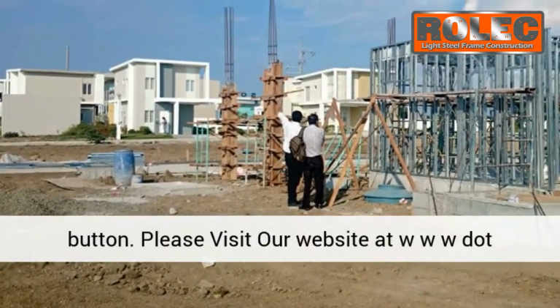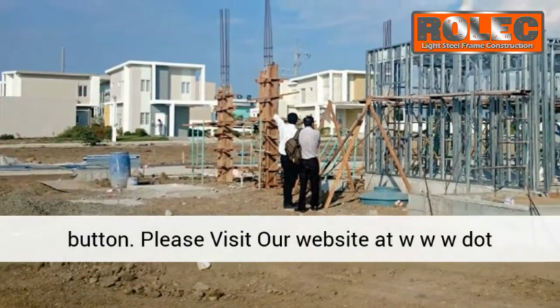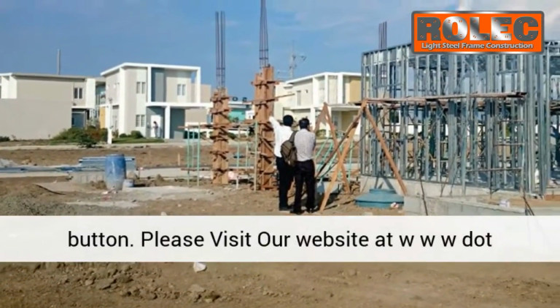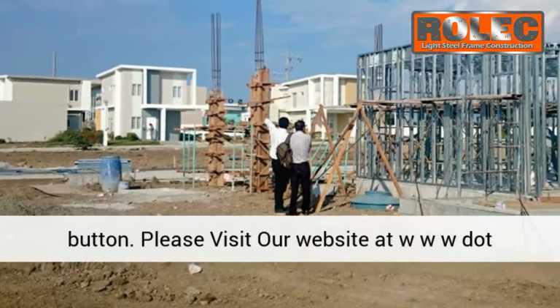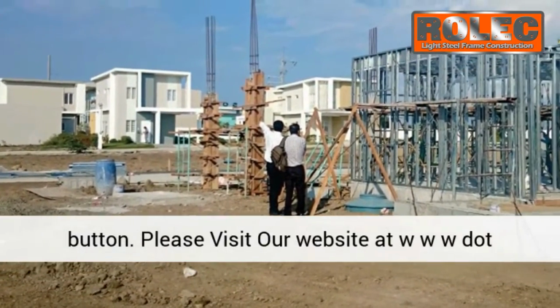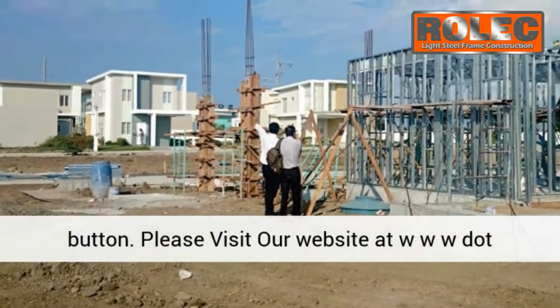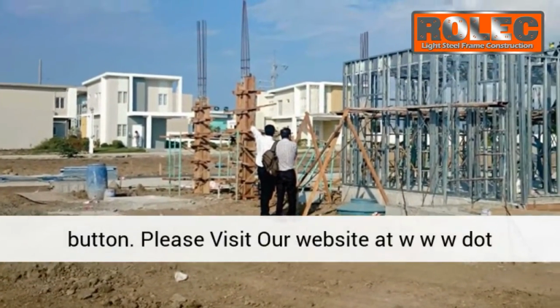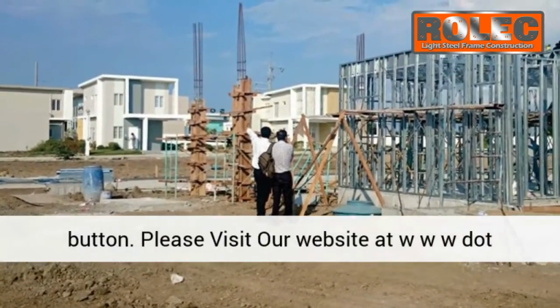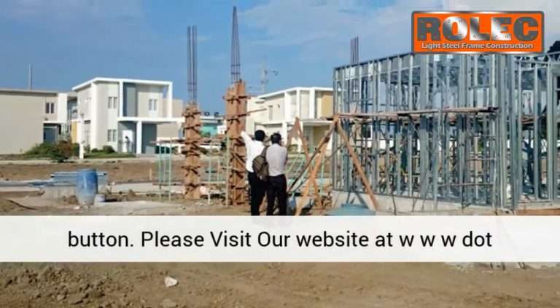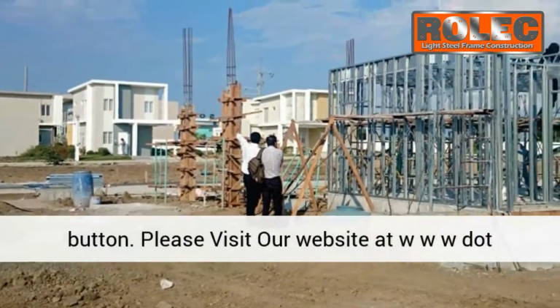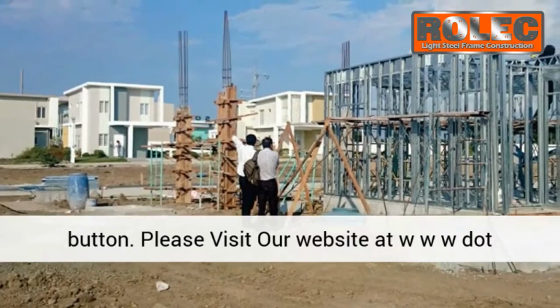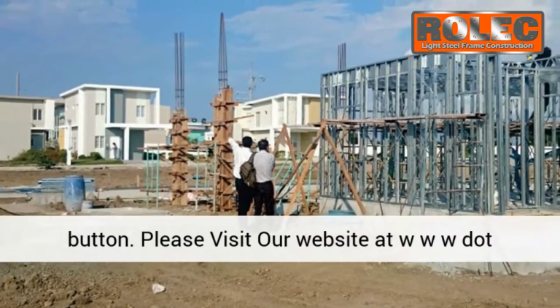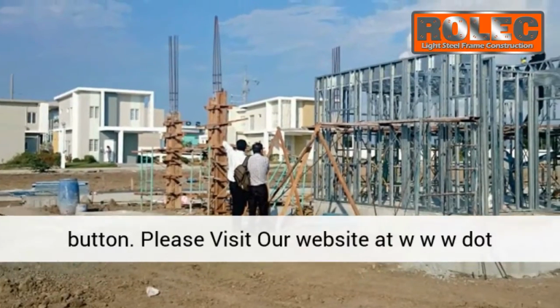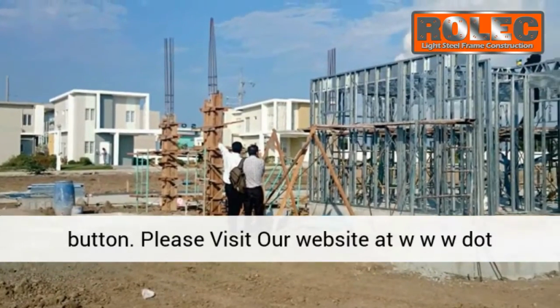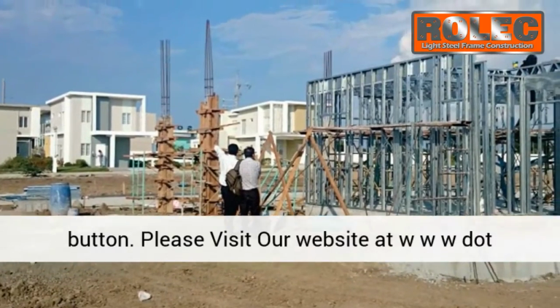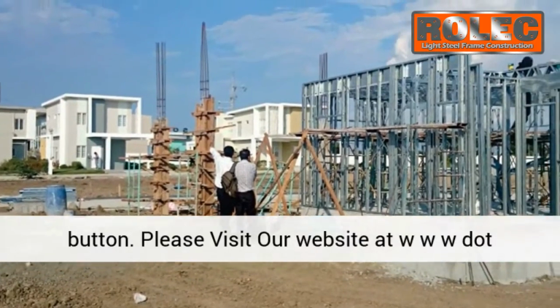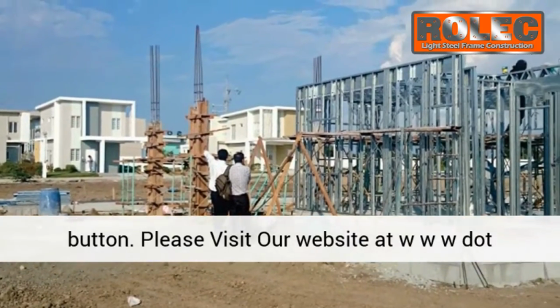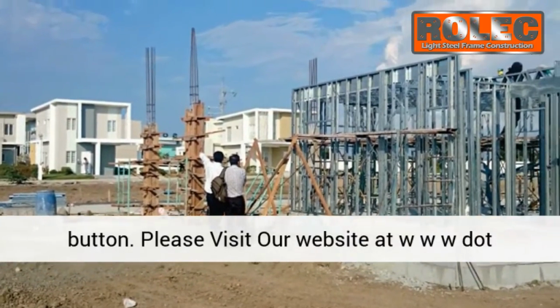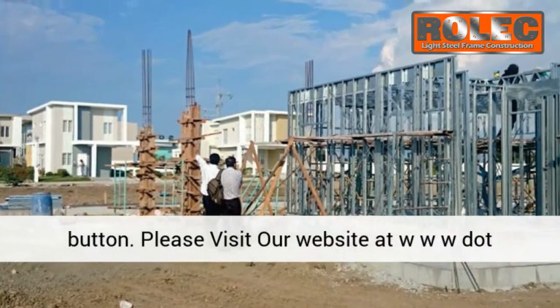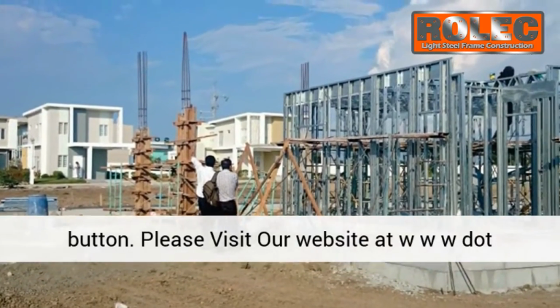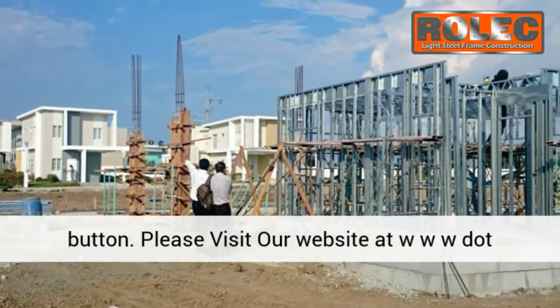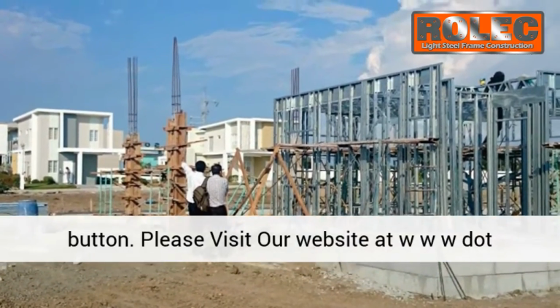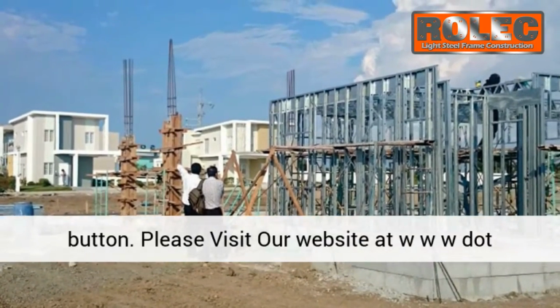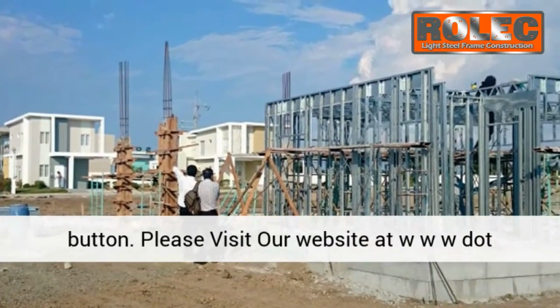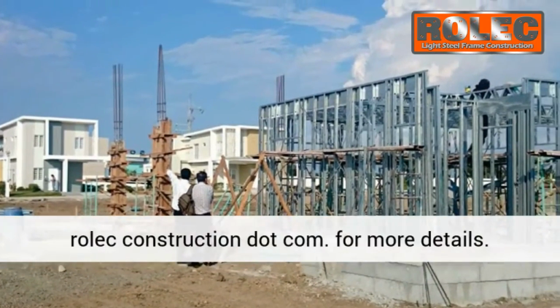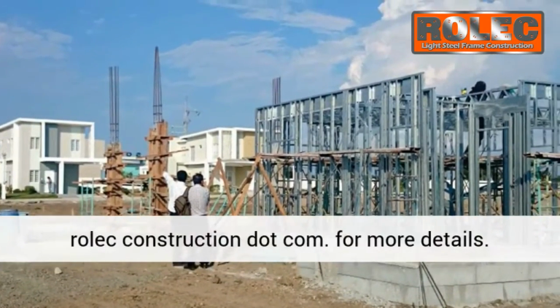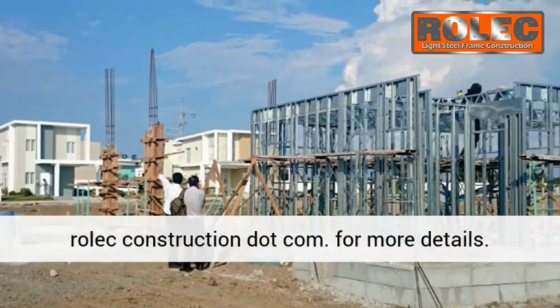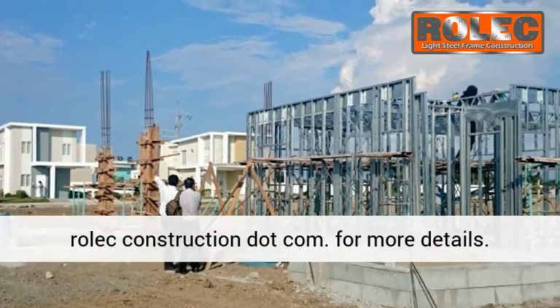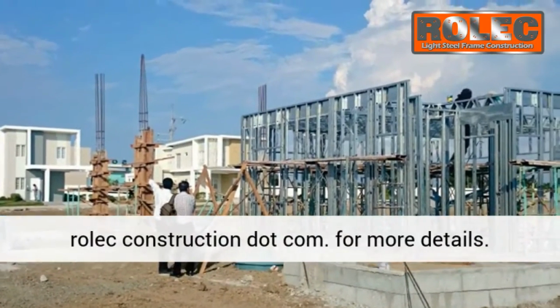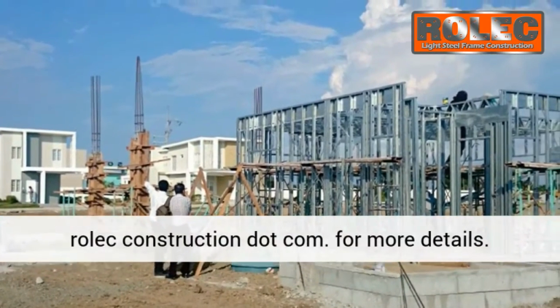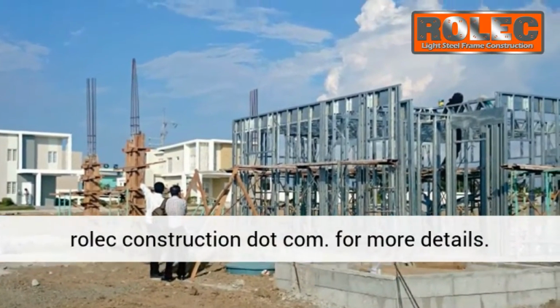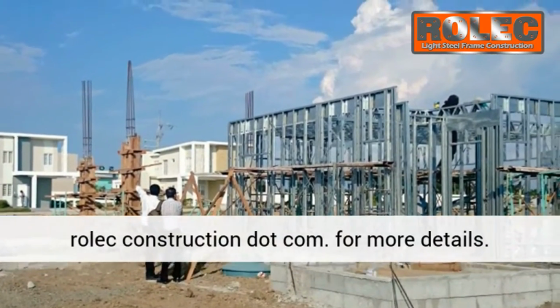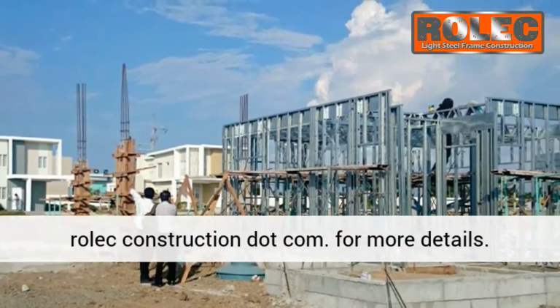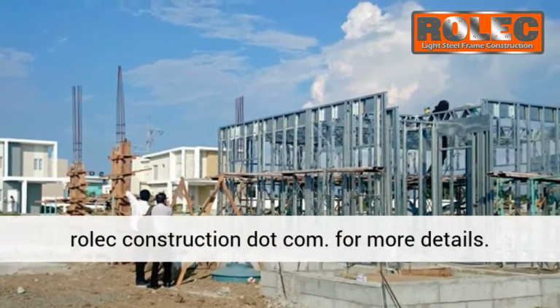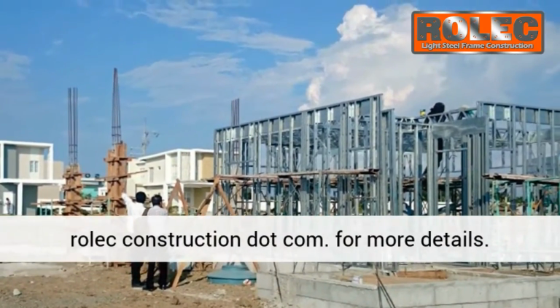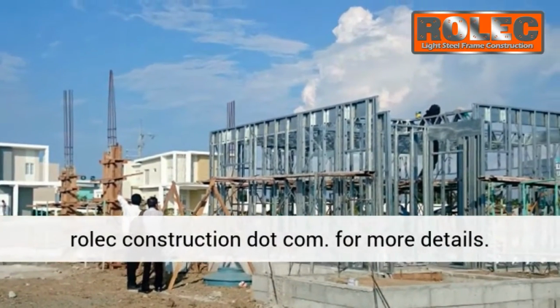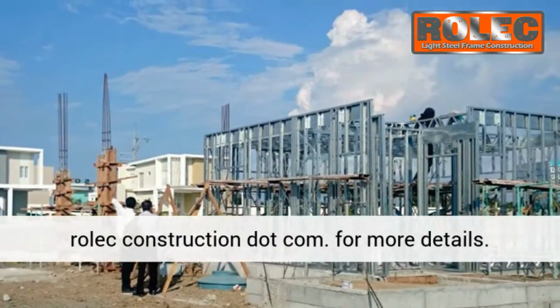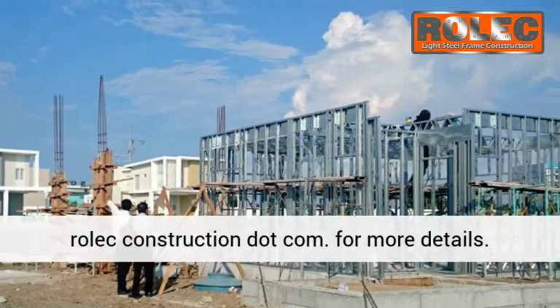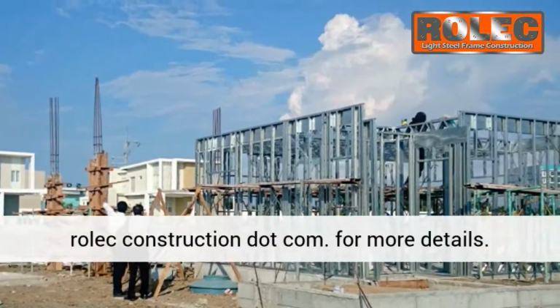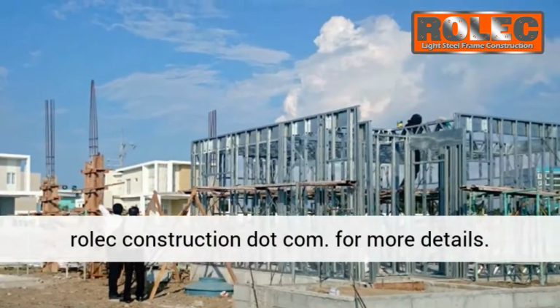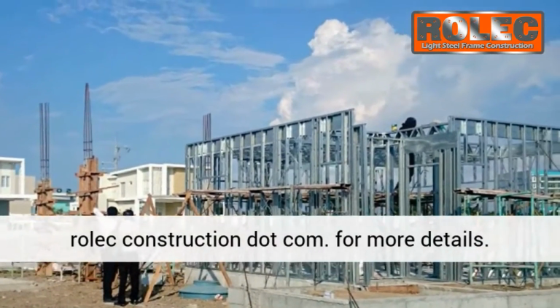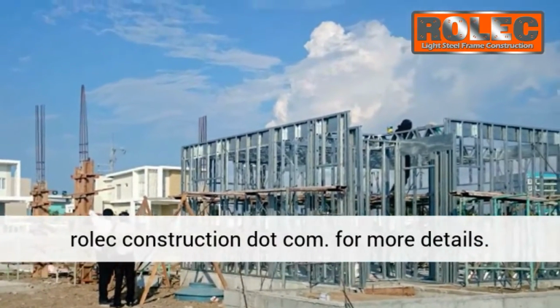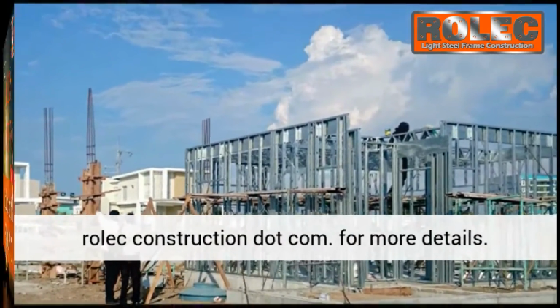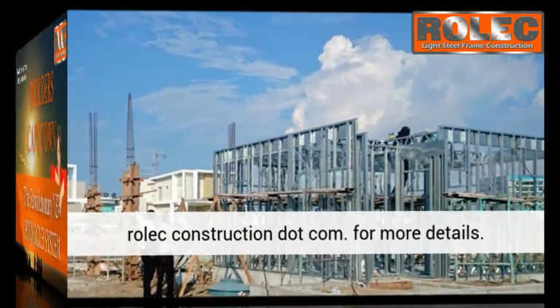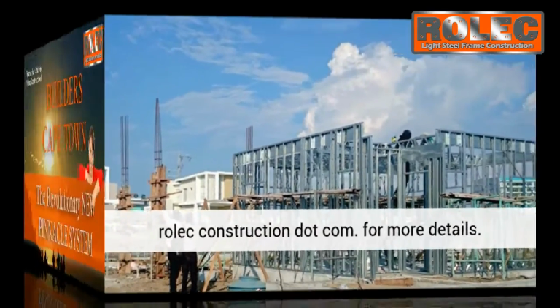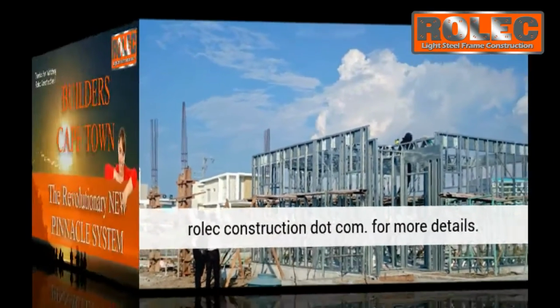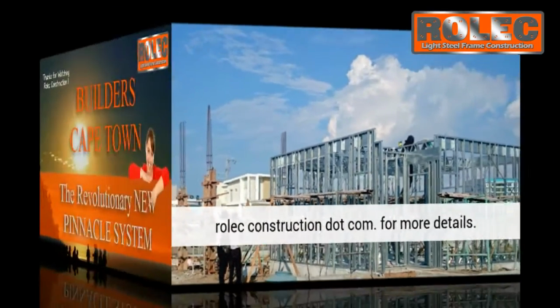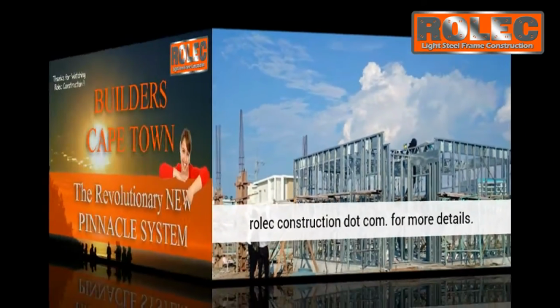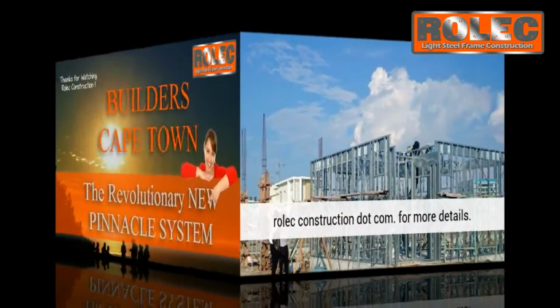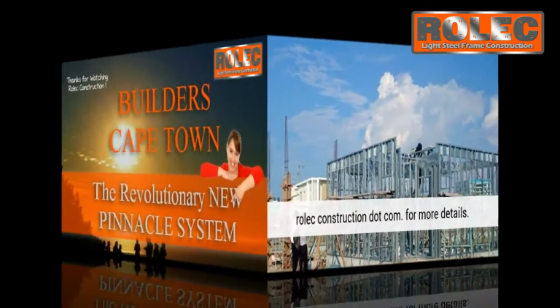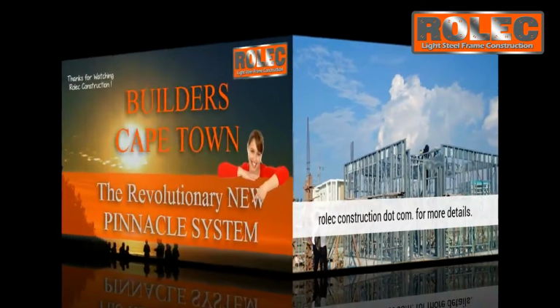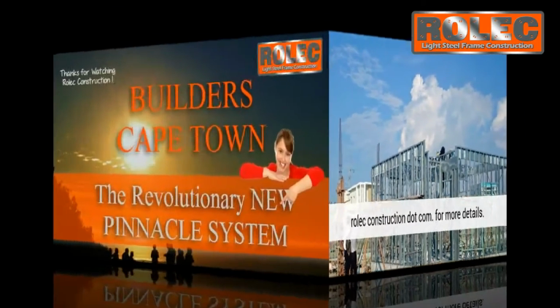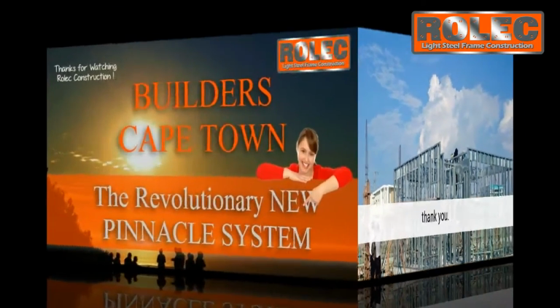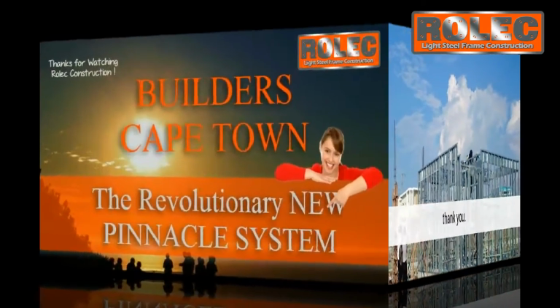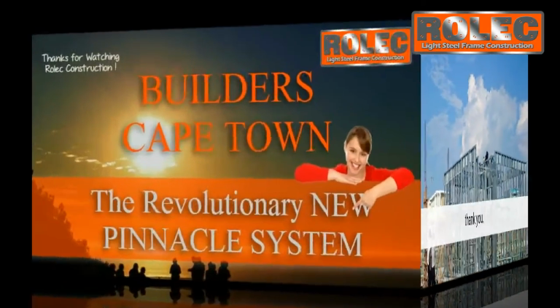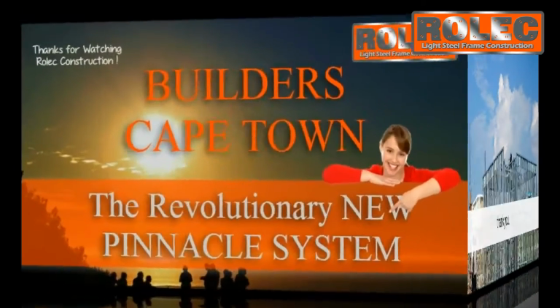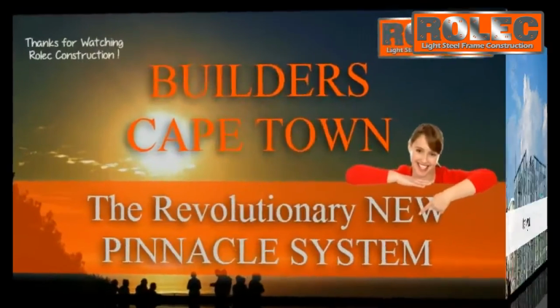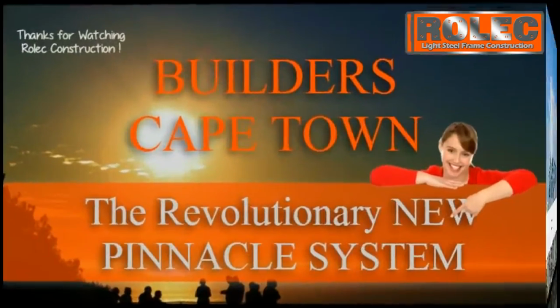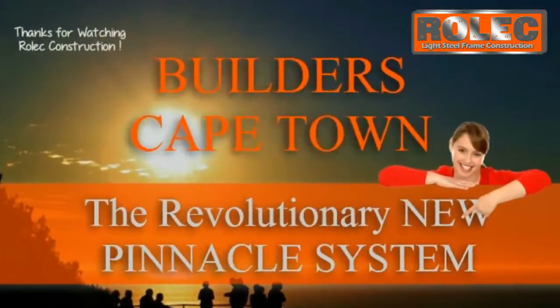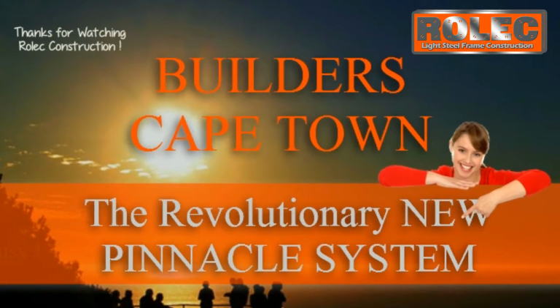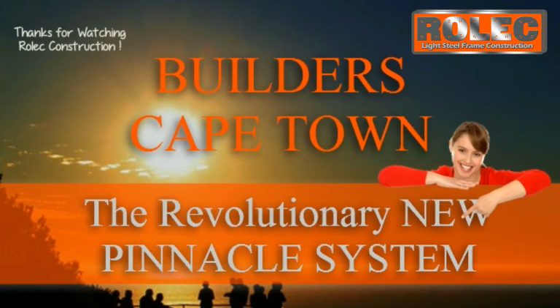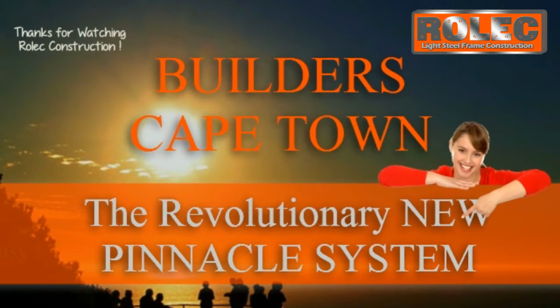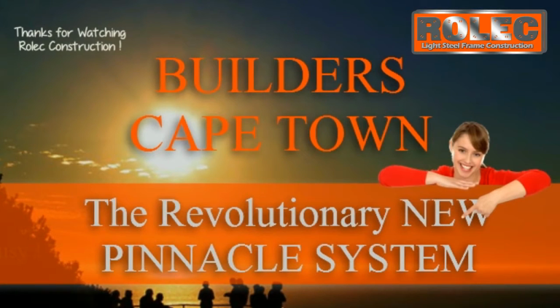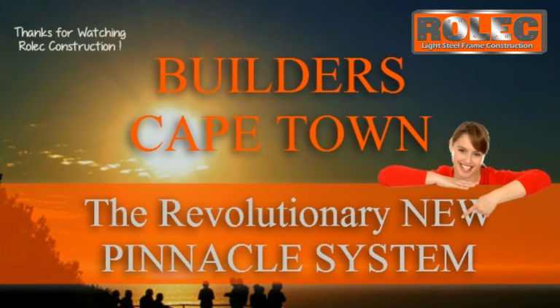Please visit our website at www.rollocconstruction.com for more details. Thank you.